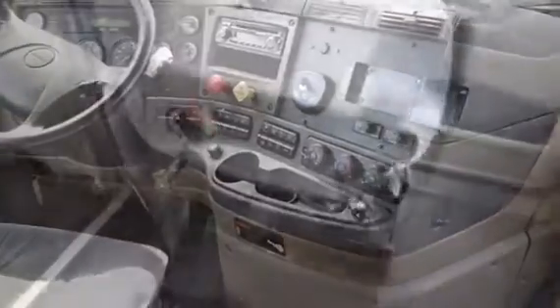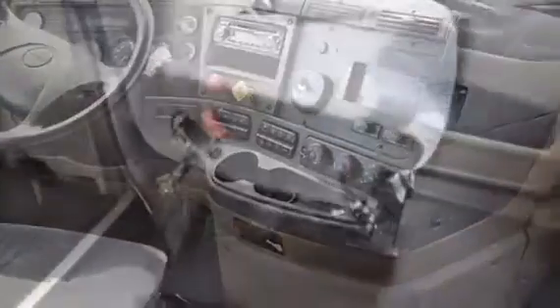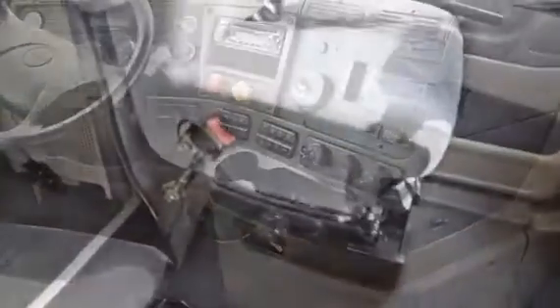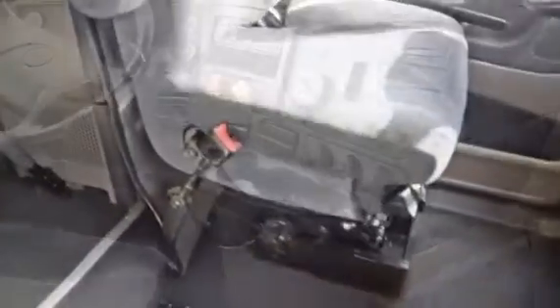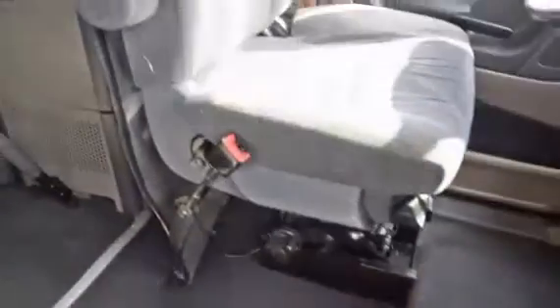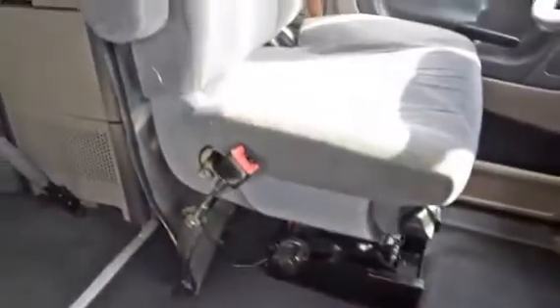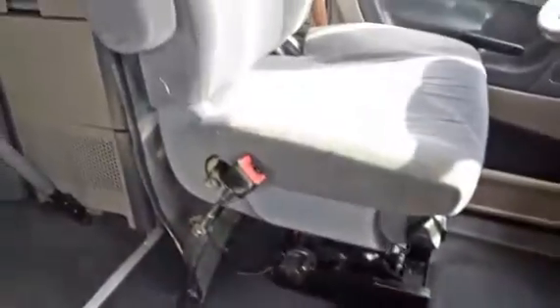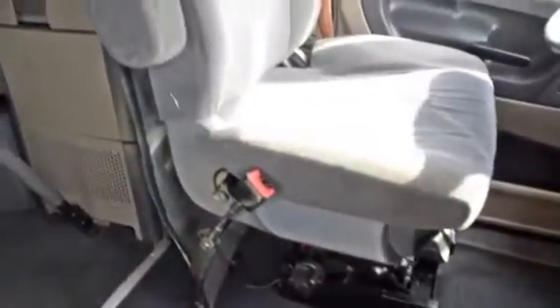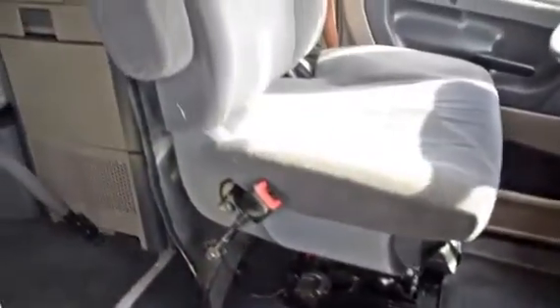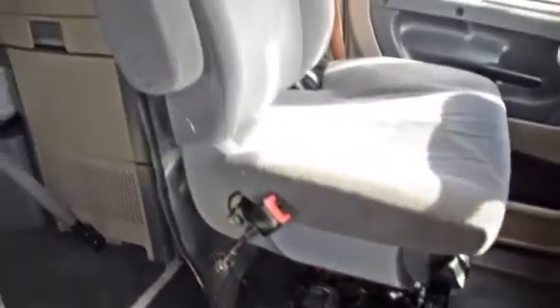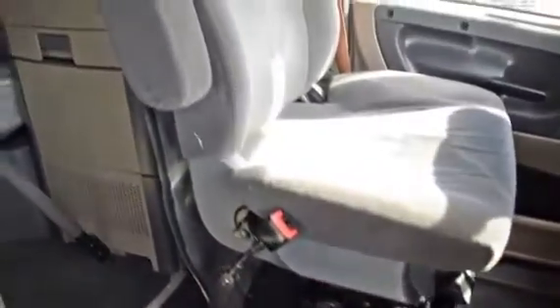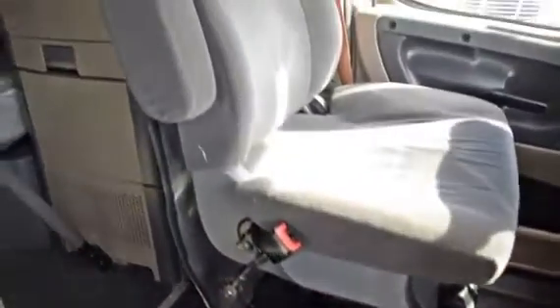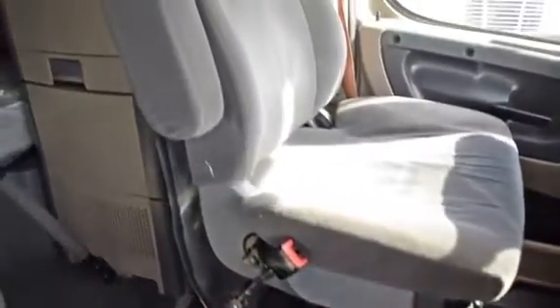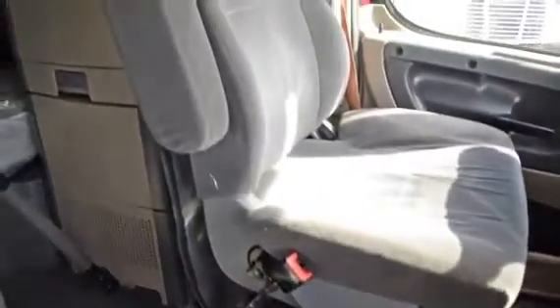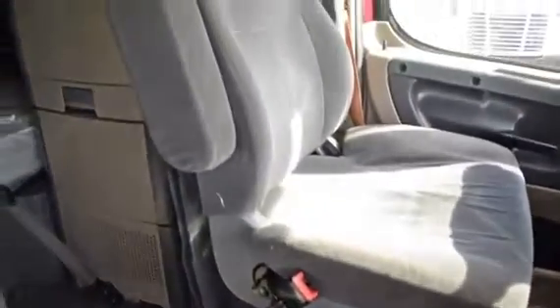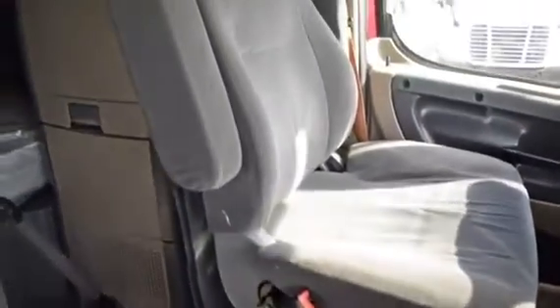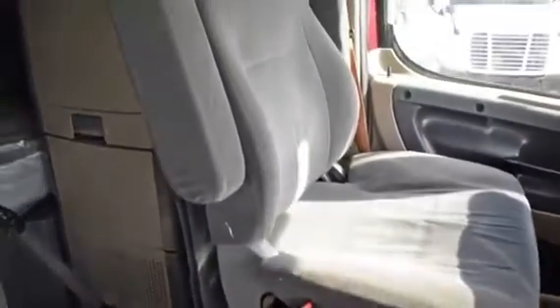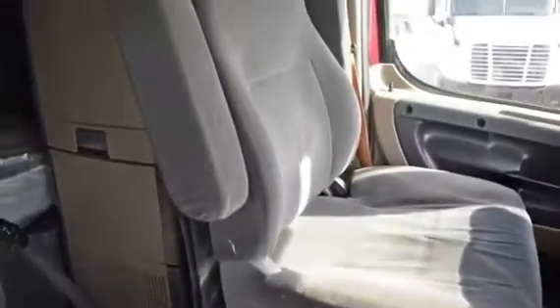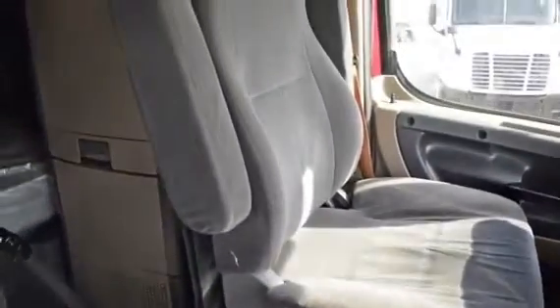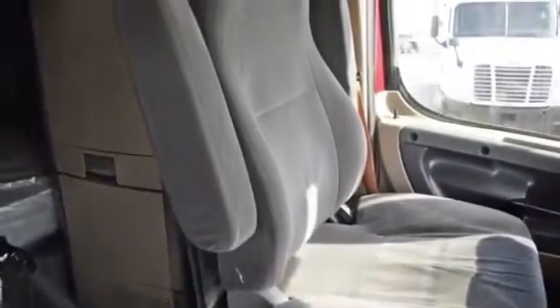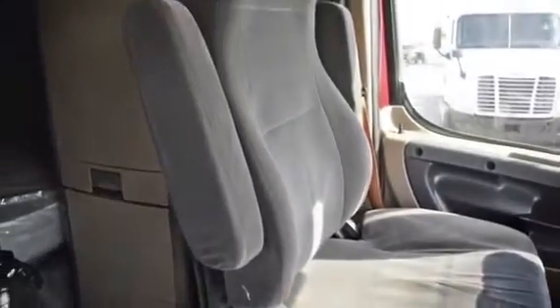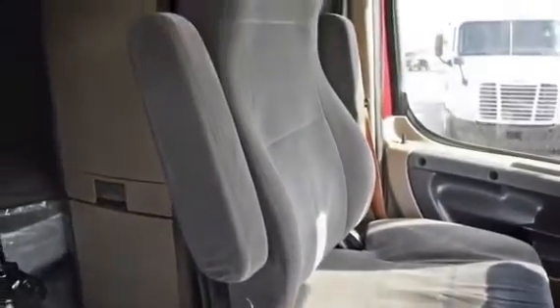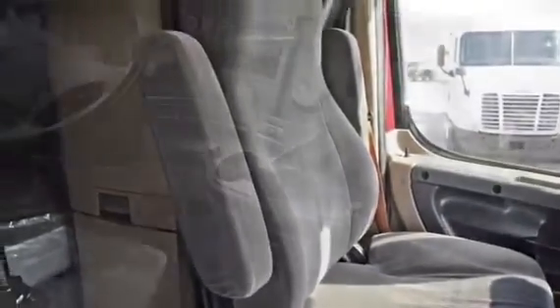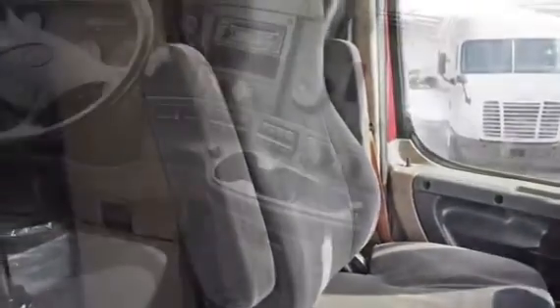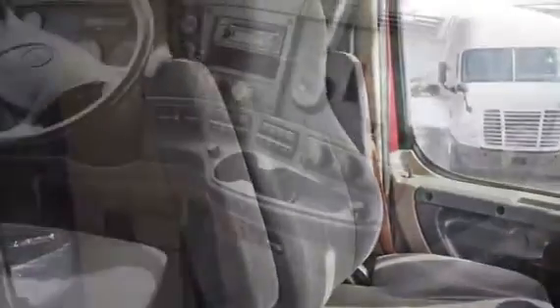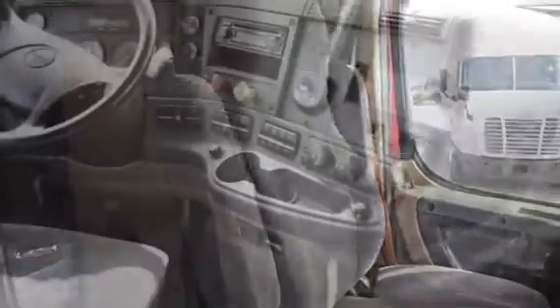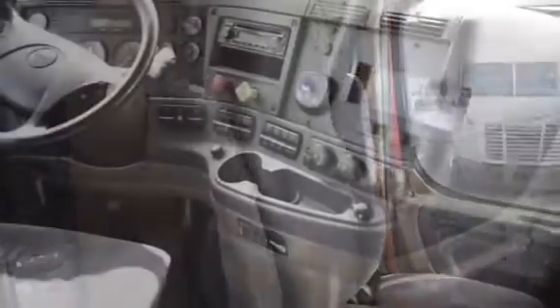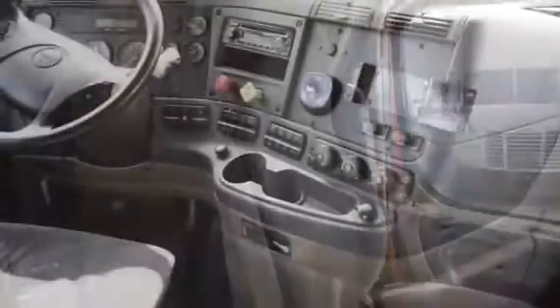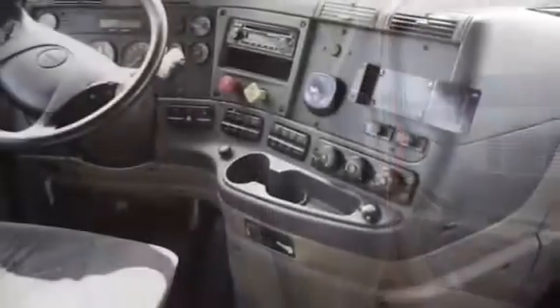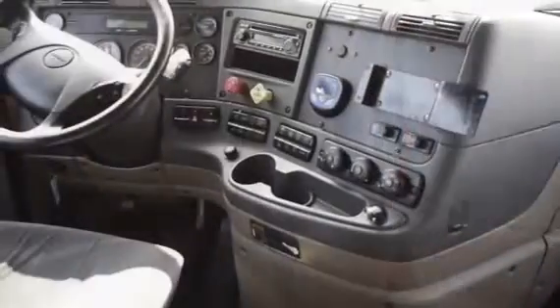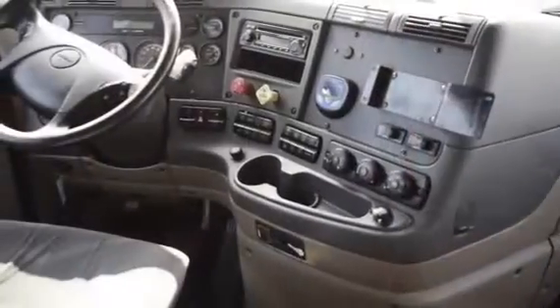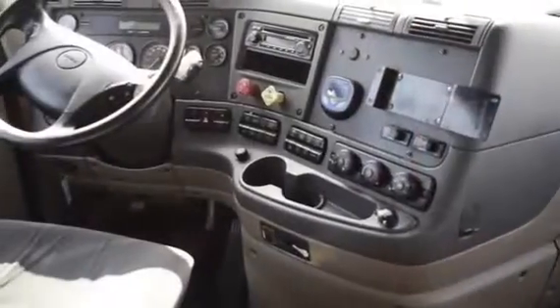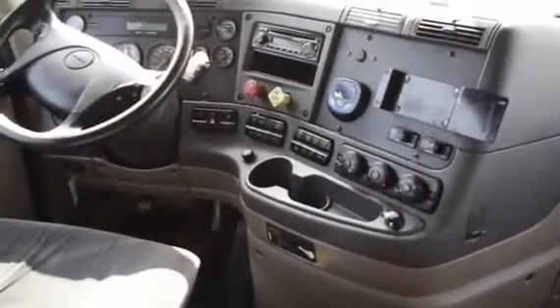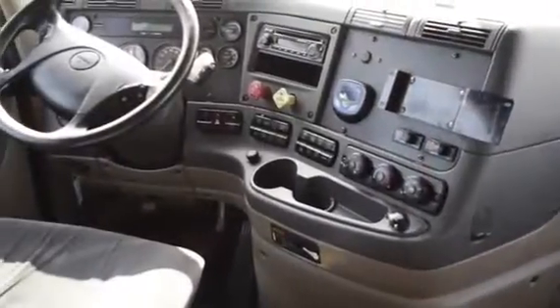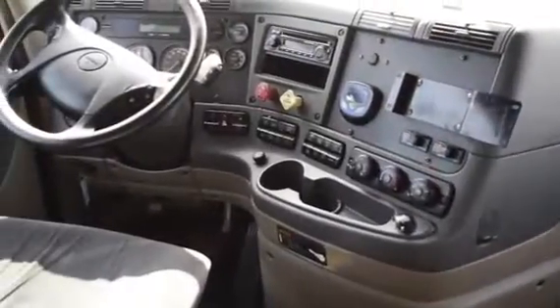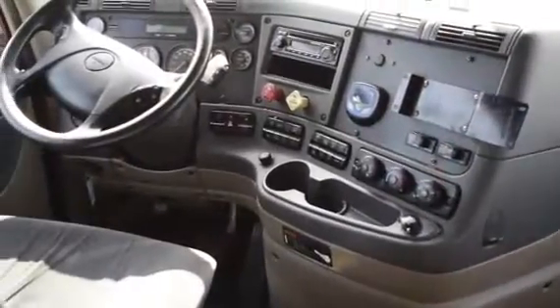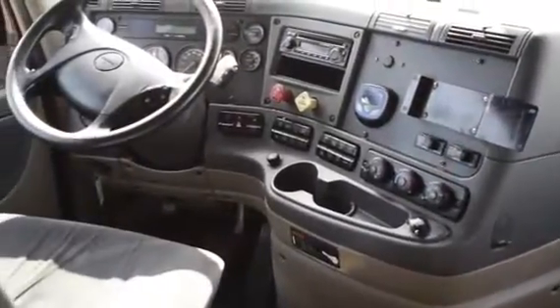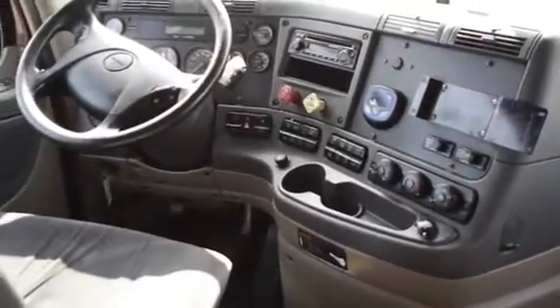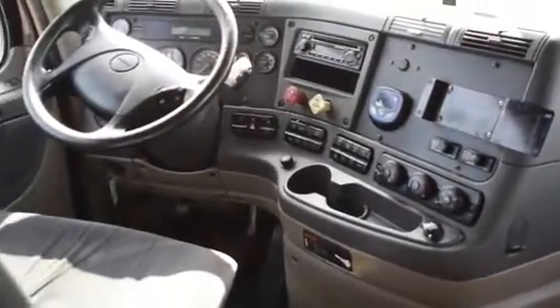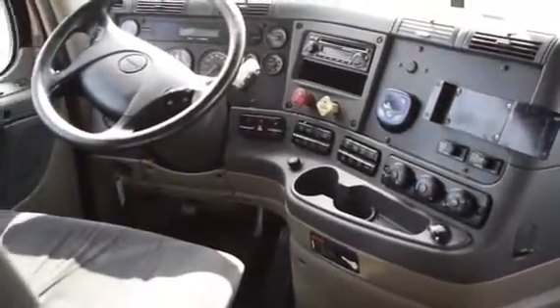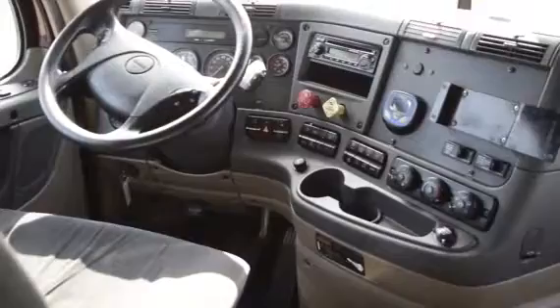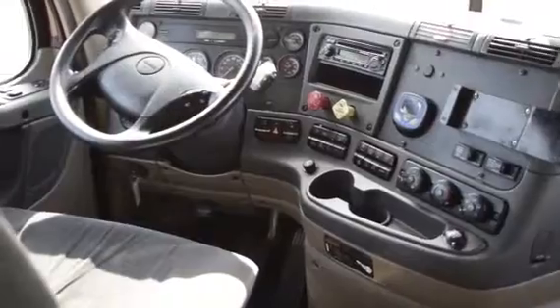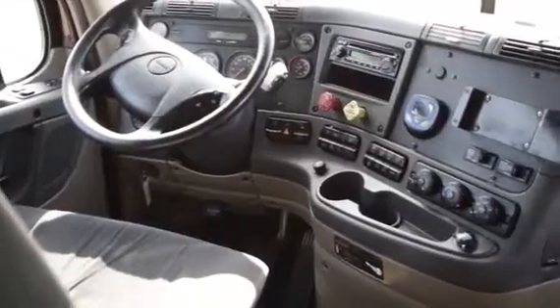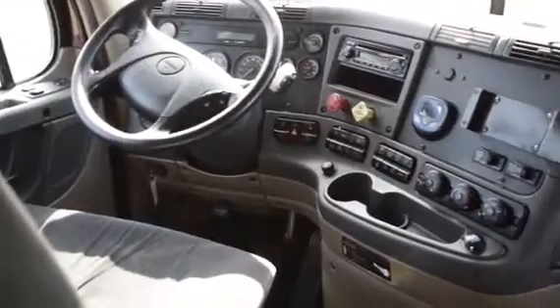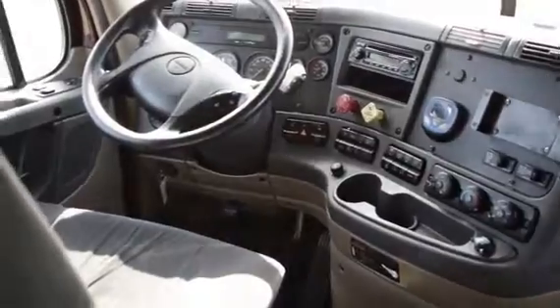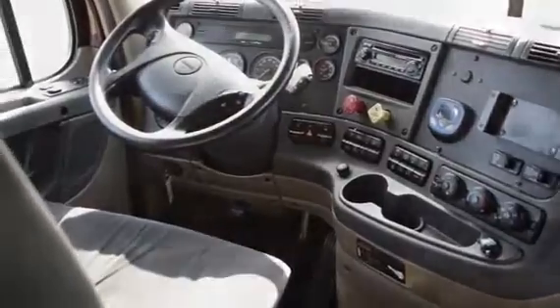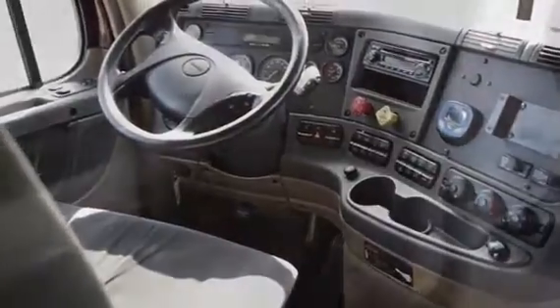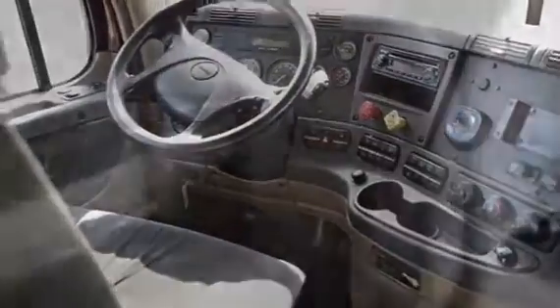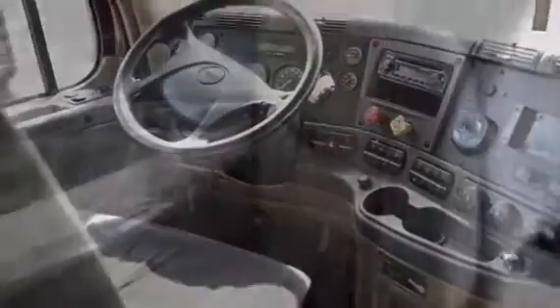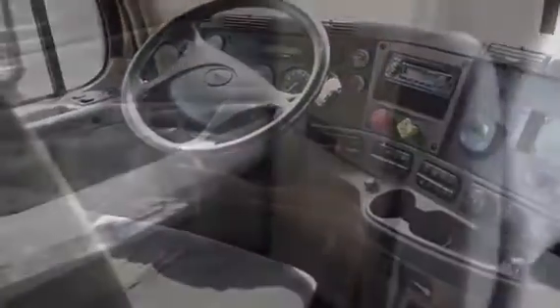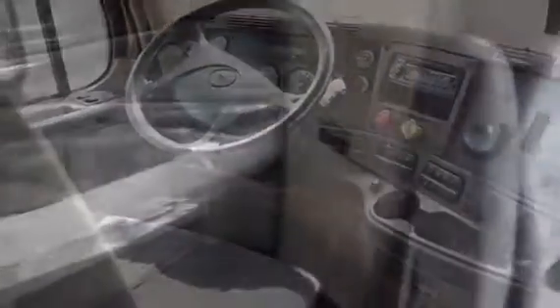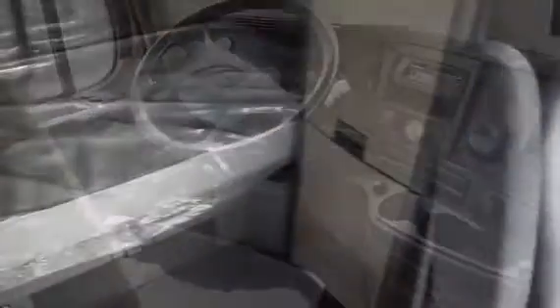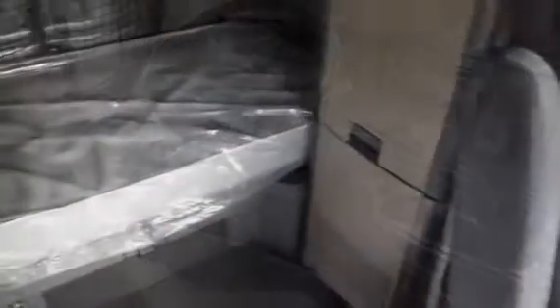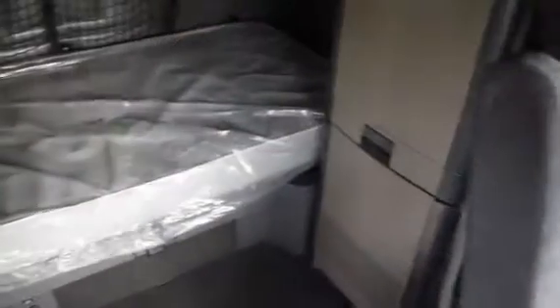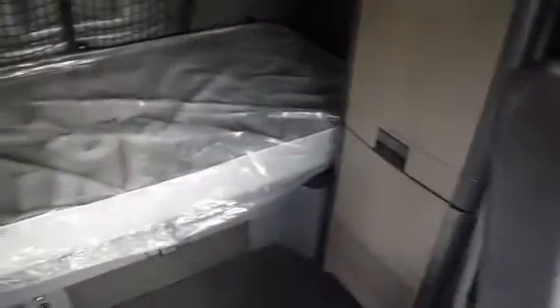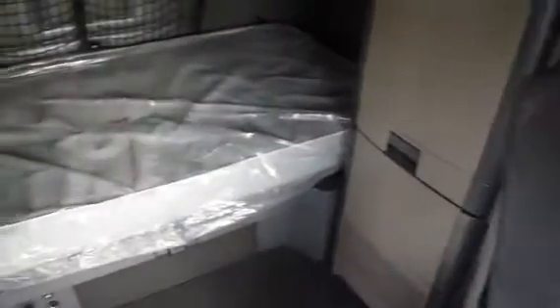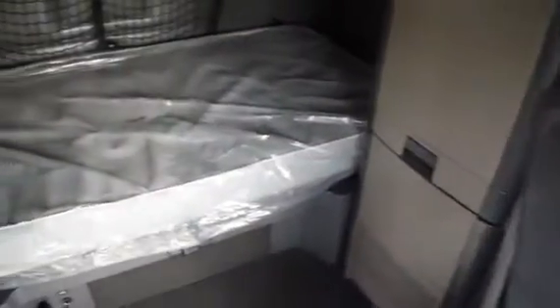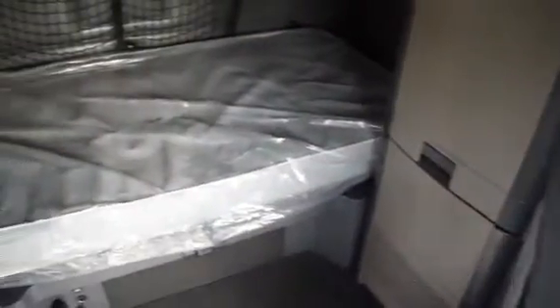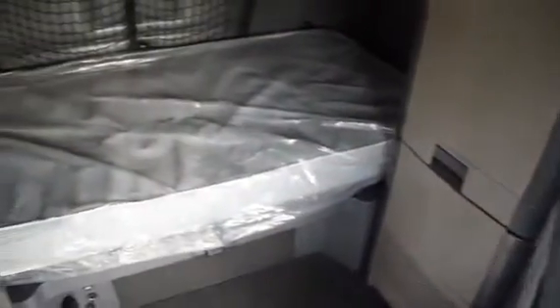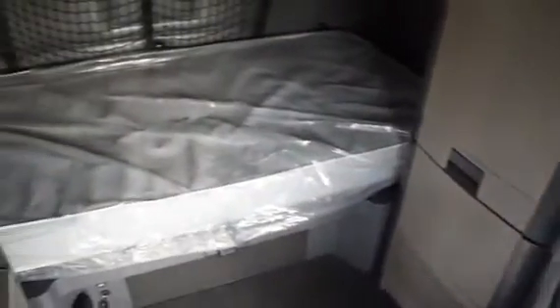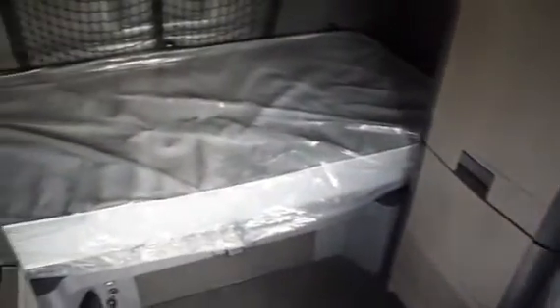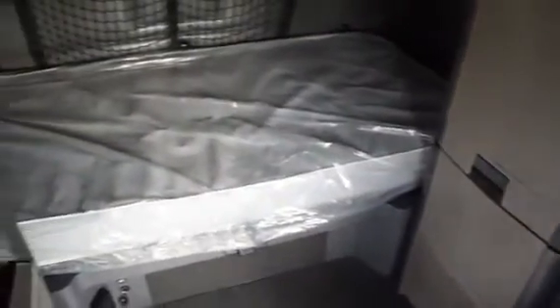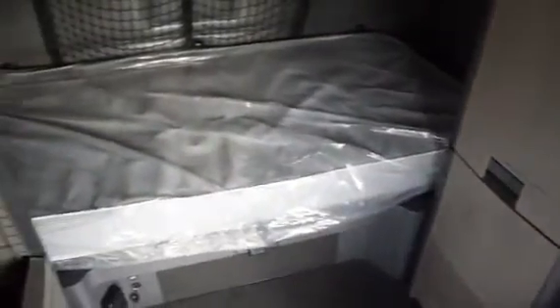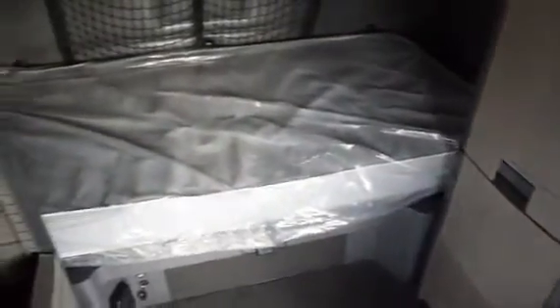Let's talk about the interior, which is loaded up with extras: an air ride driver's seat for ultimate comfort on the long haul, power windows and mirrors, AM-FM CD player, lots of storage, and a new mattress.